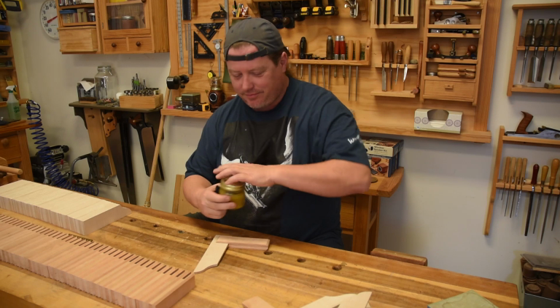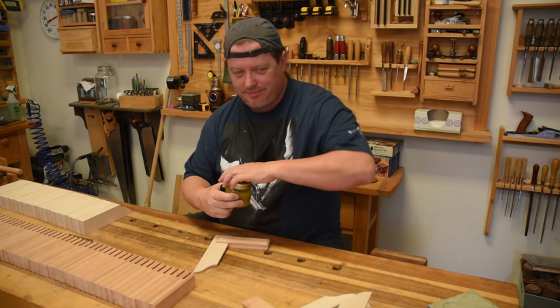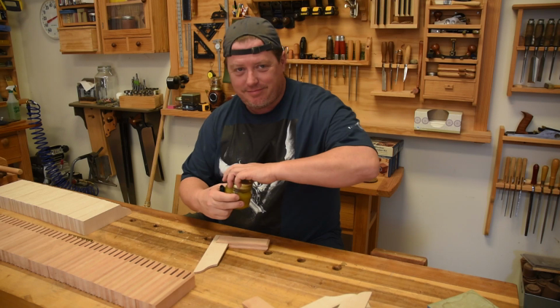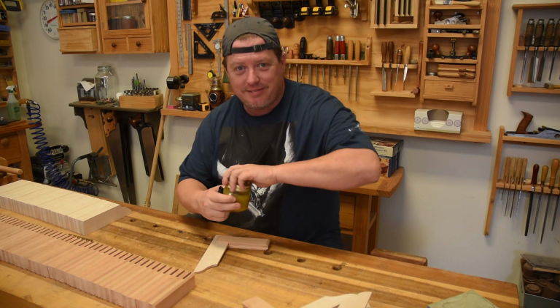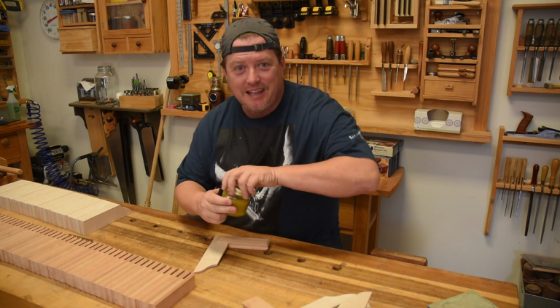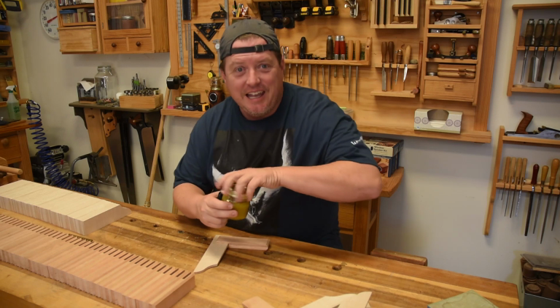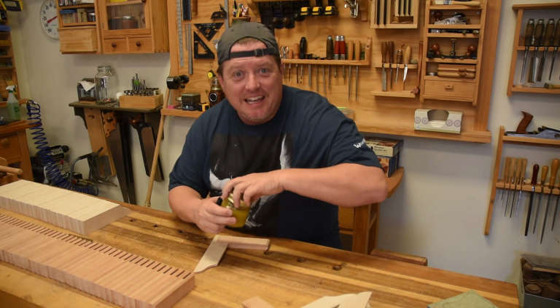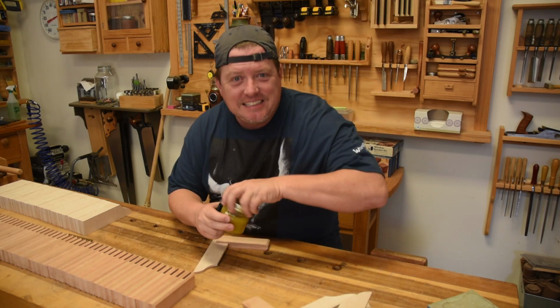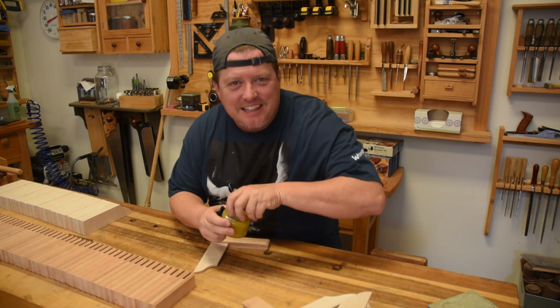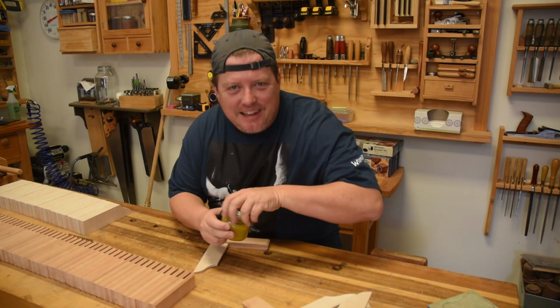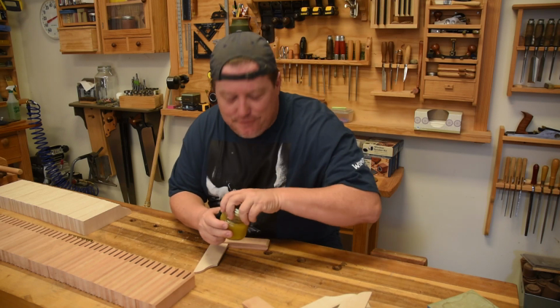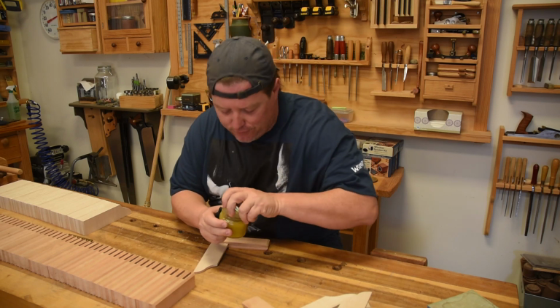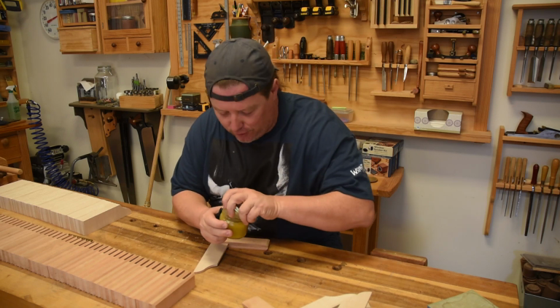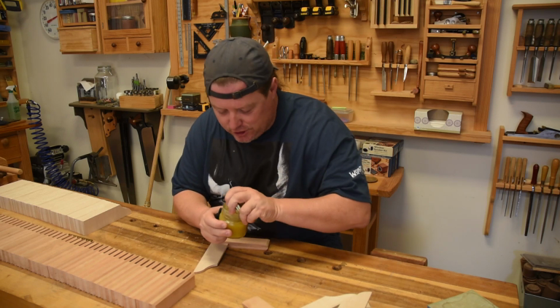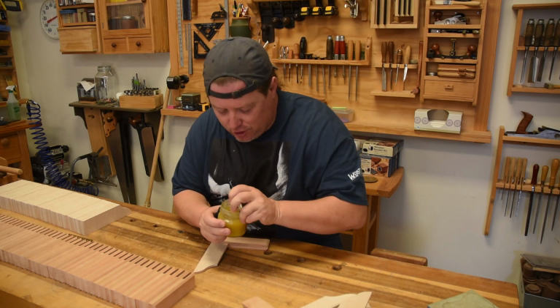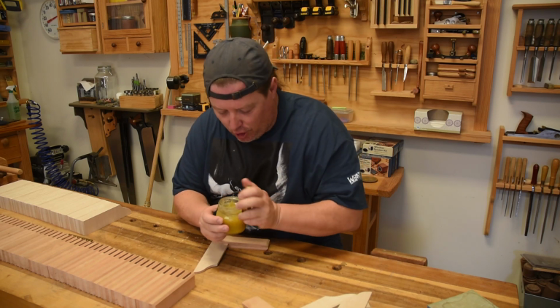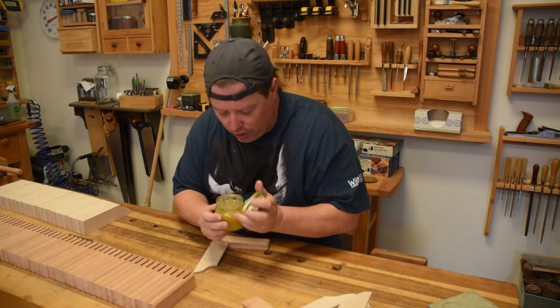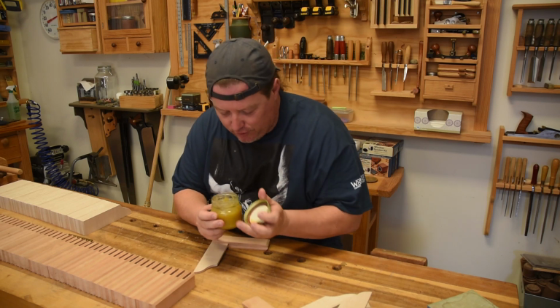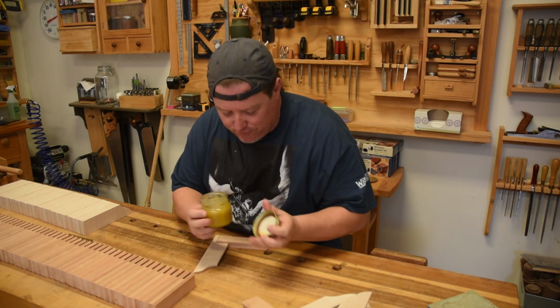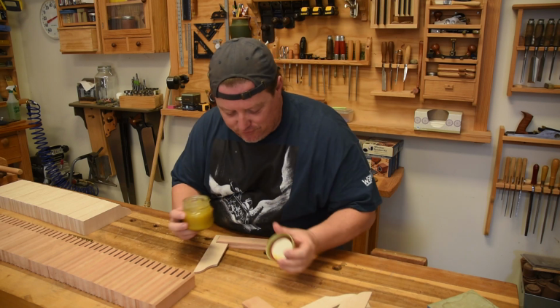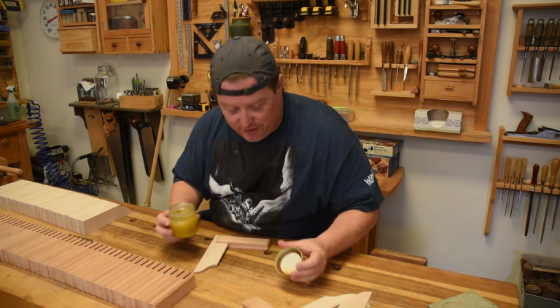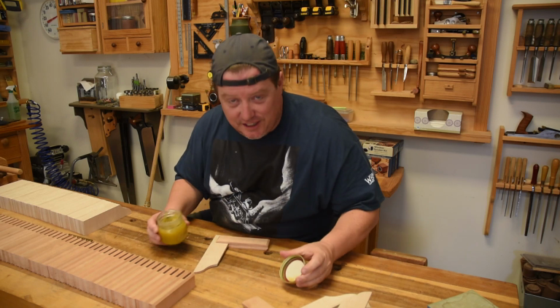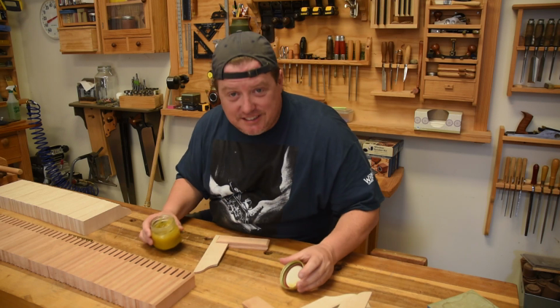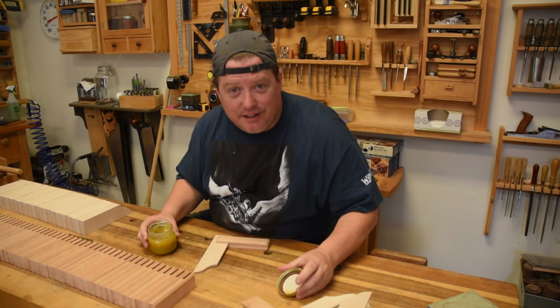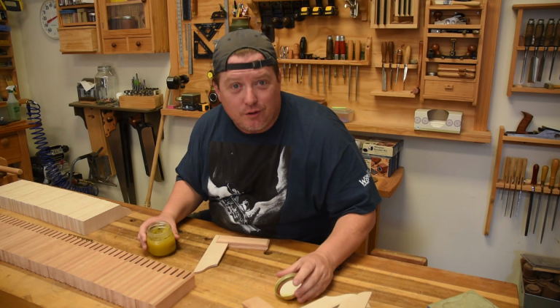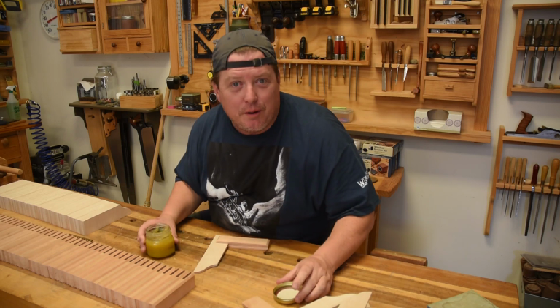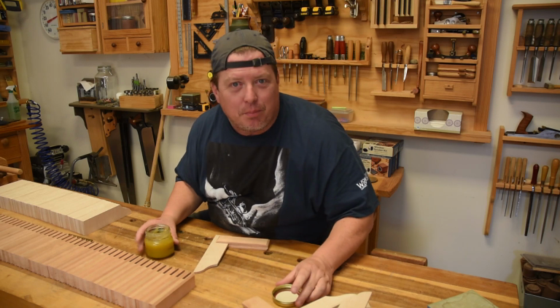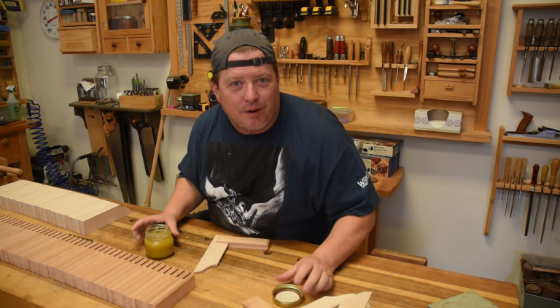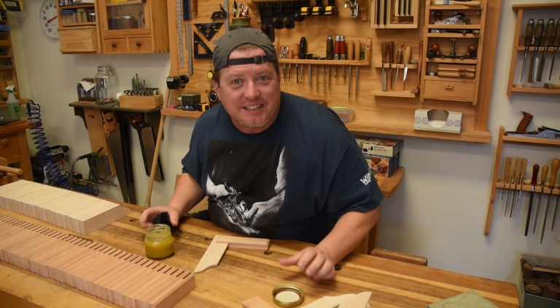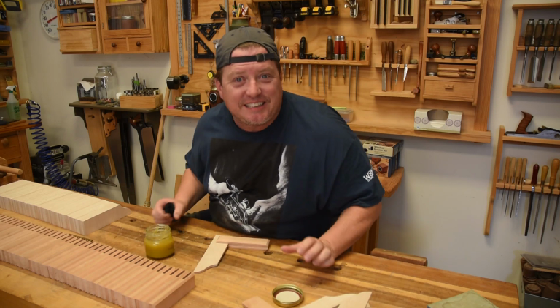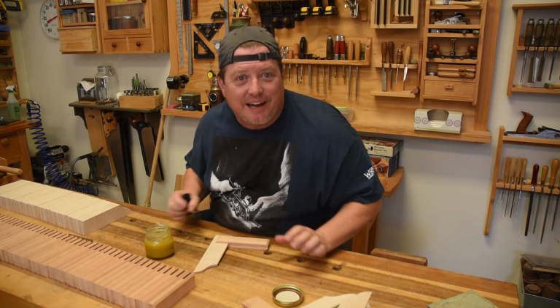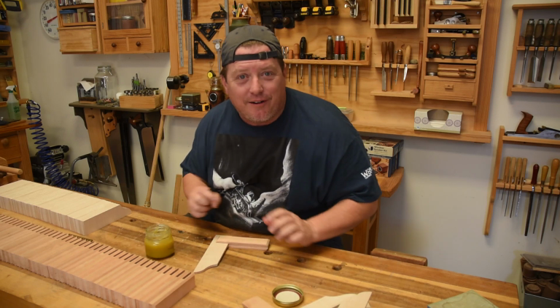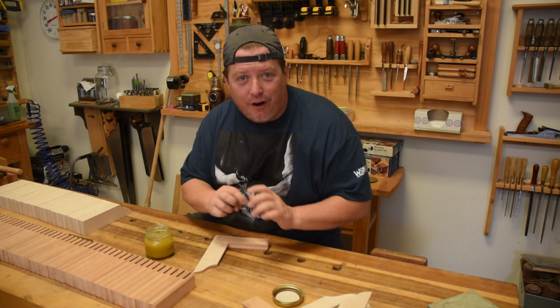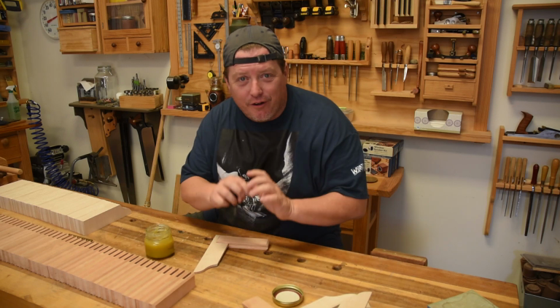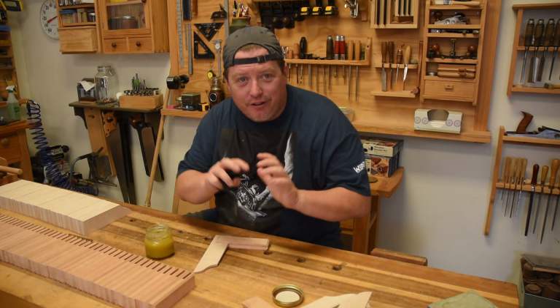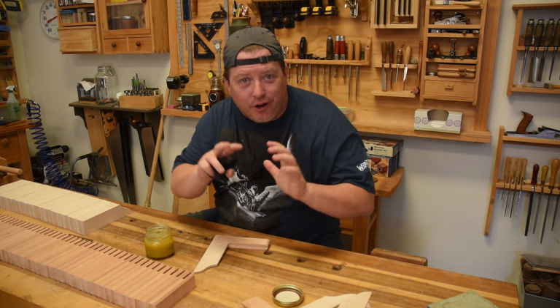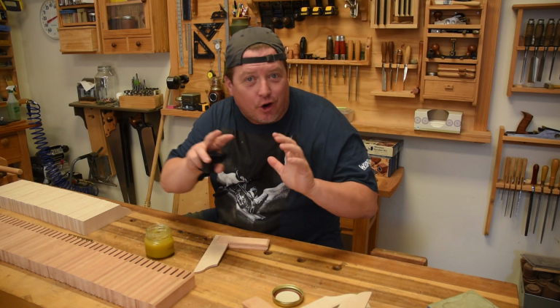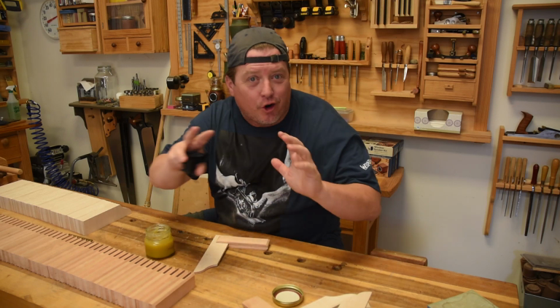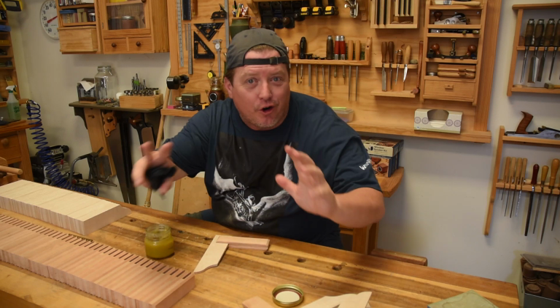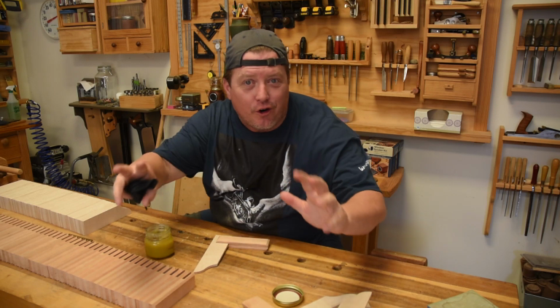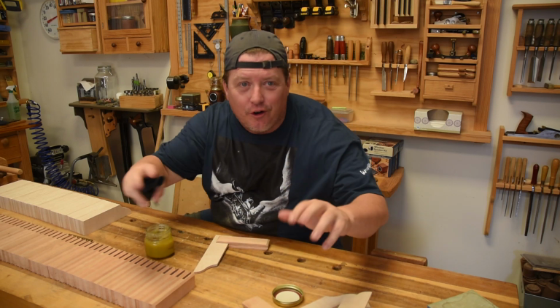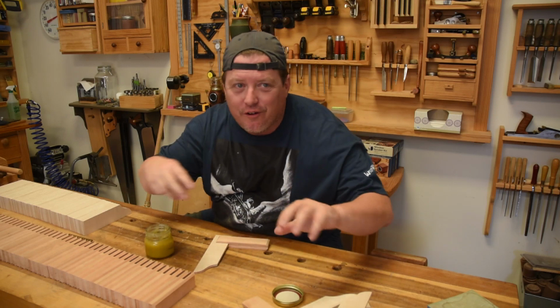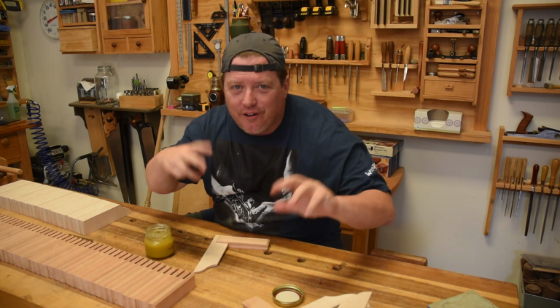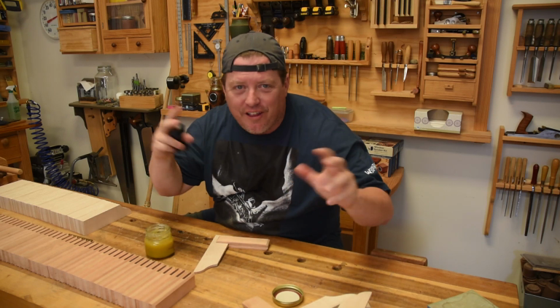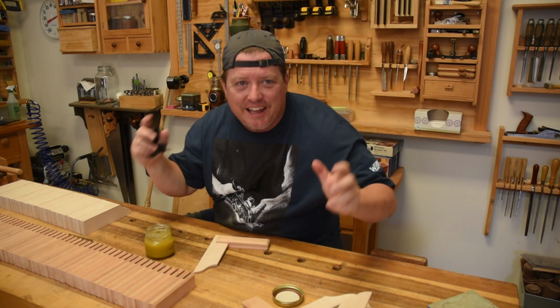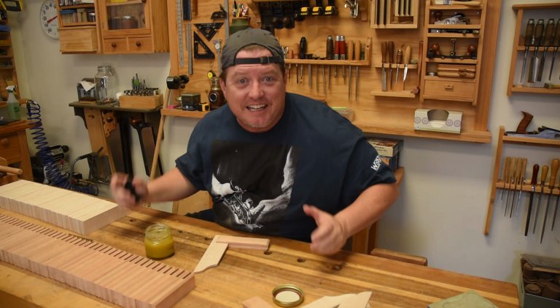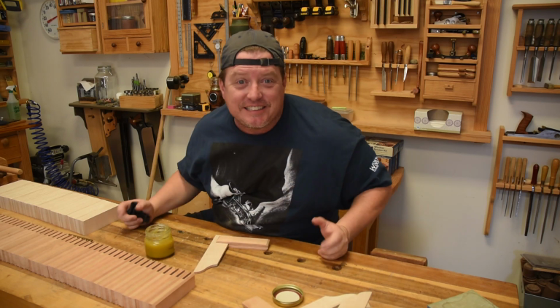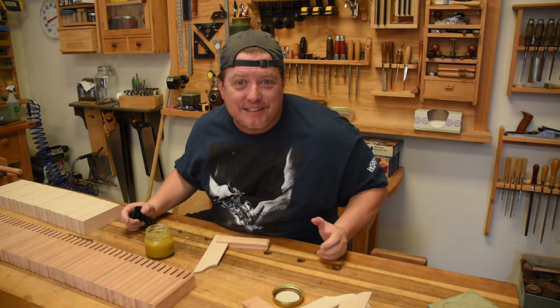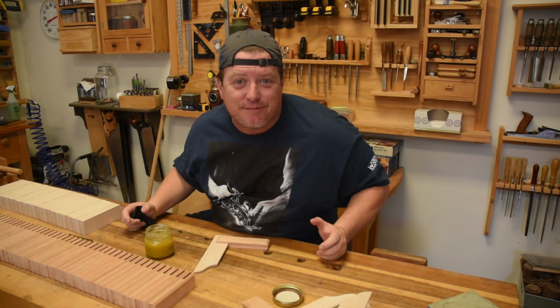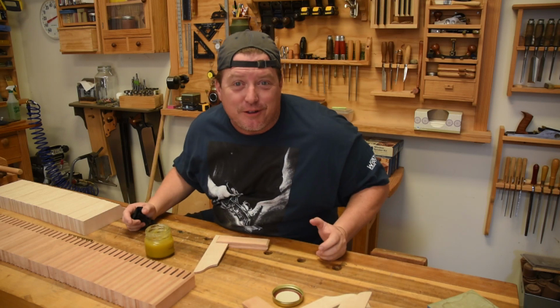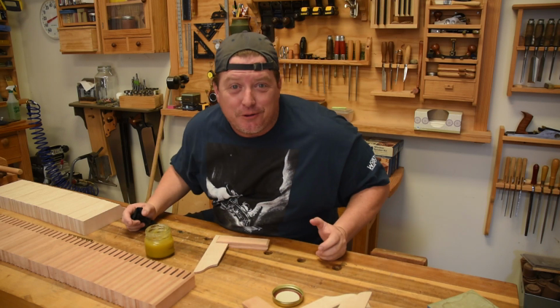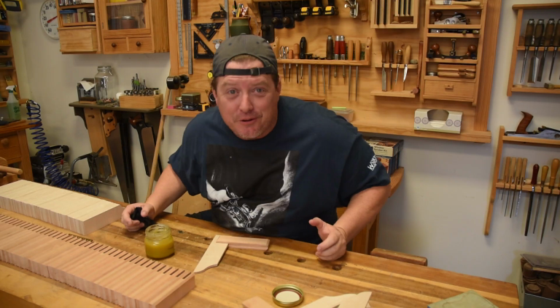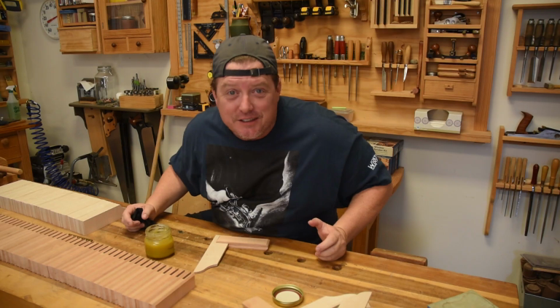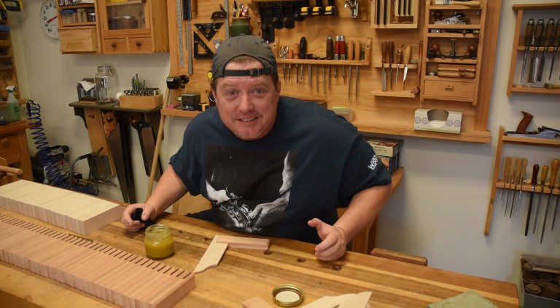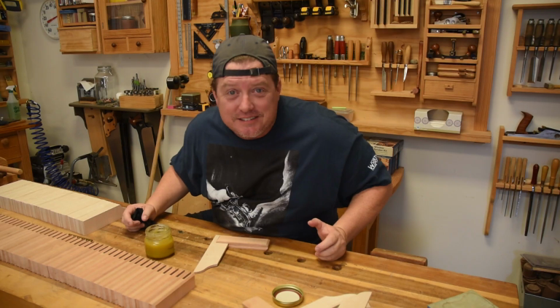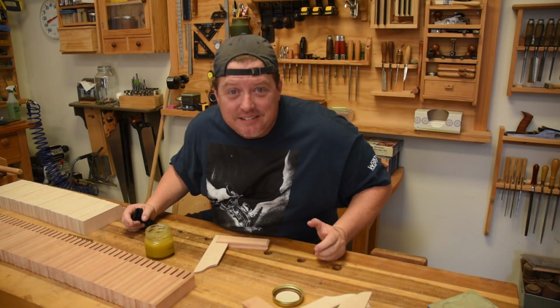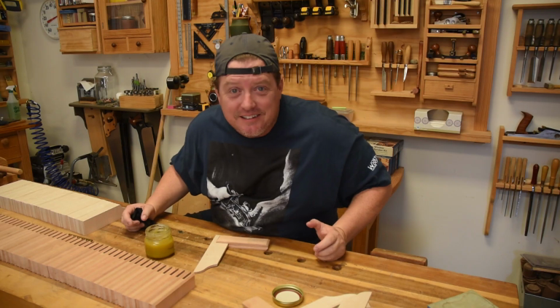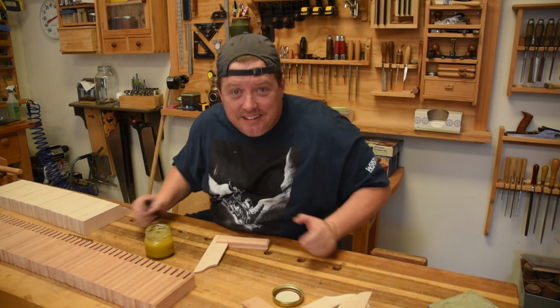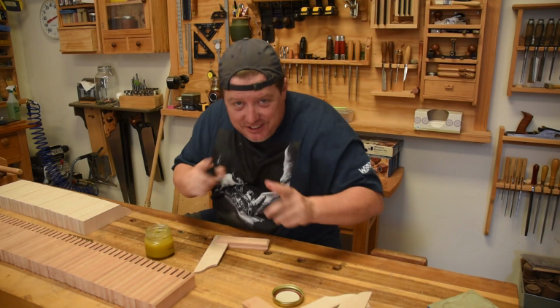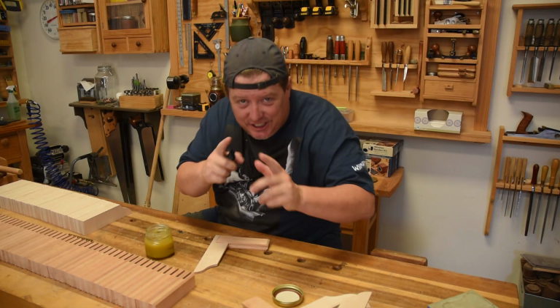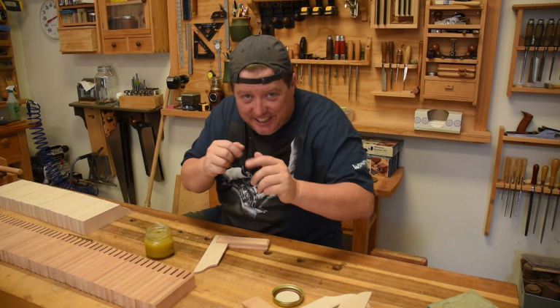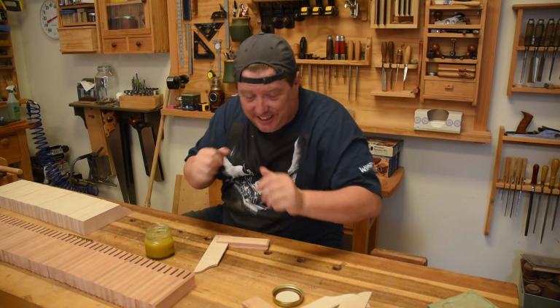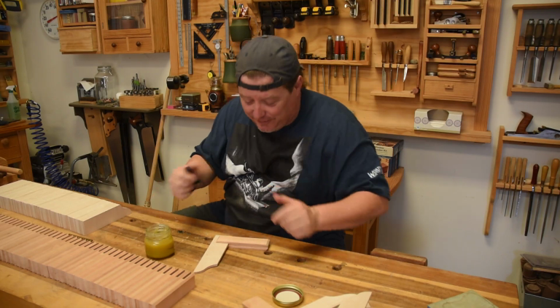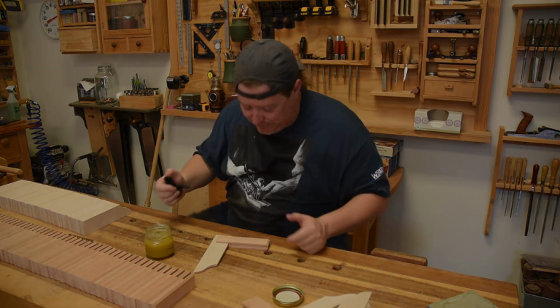Isn't that first coat of finish that really brings out all the curl and all that kind of stuff the coolest? Check it out!